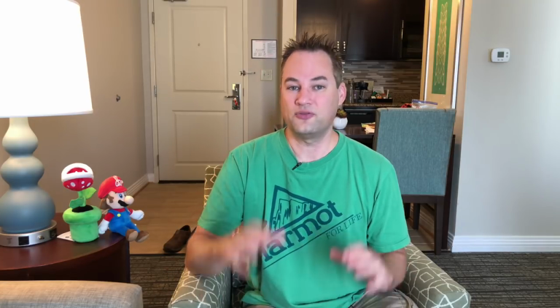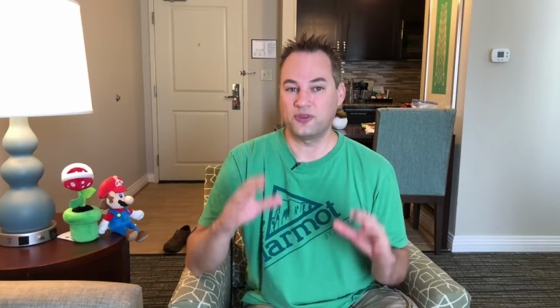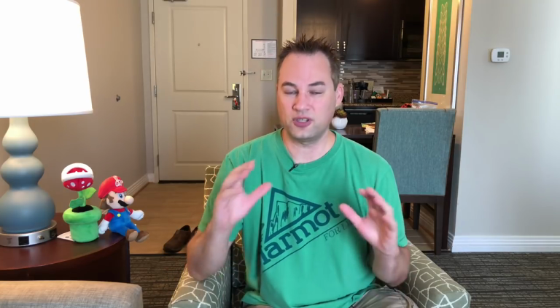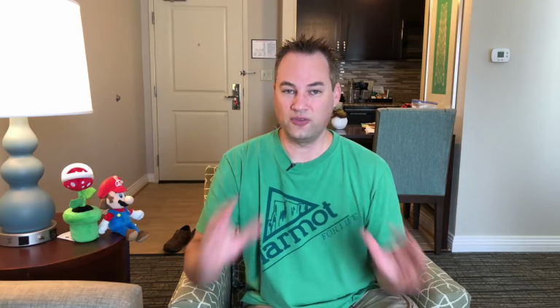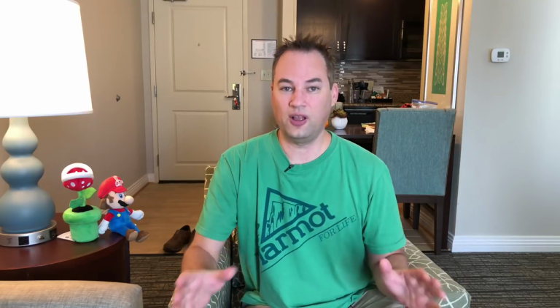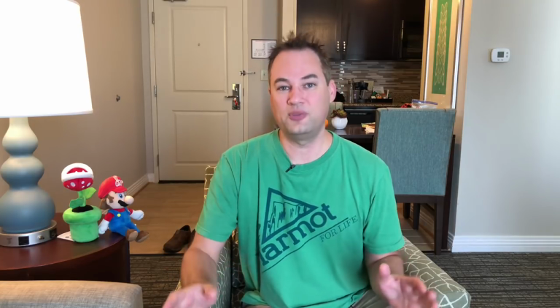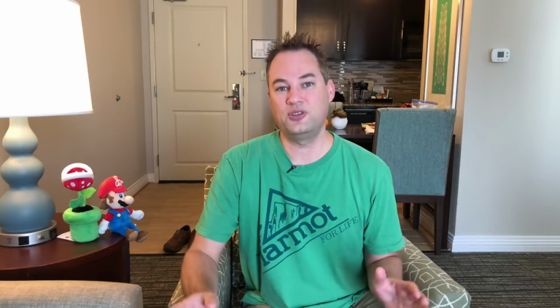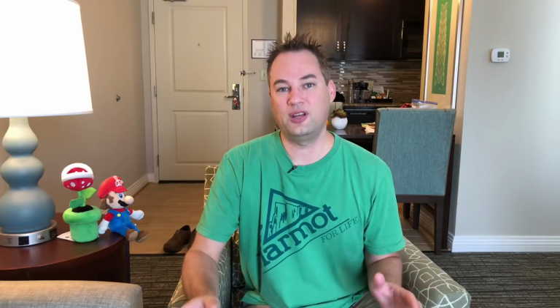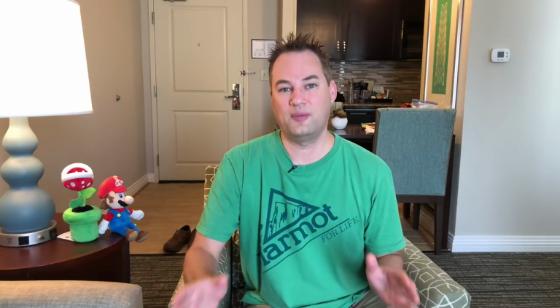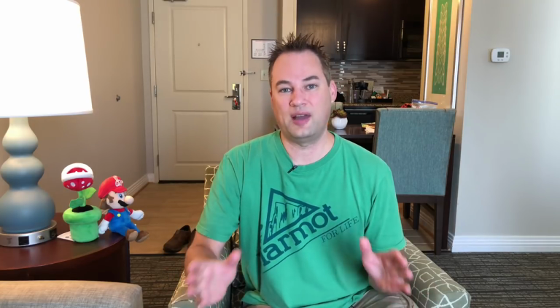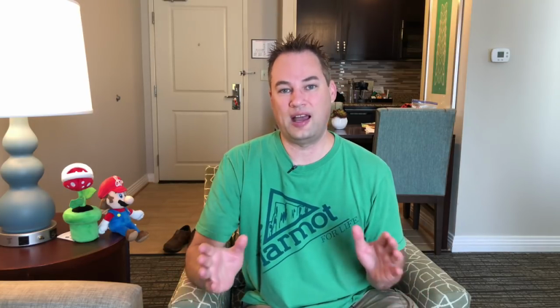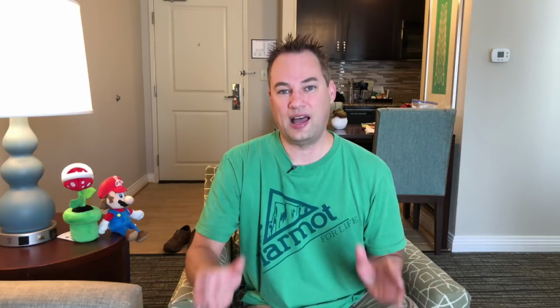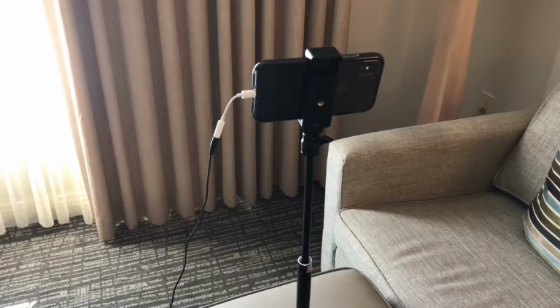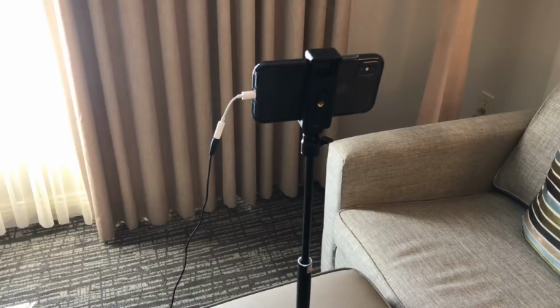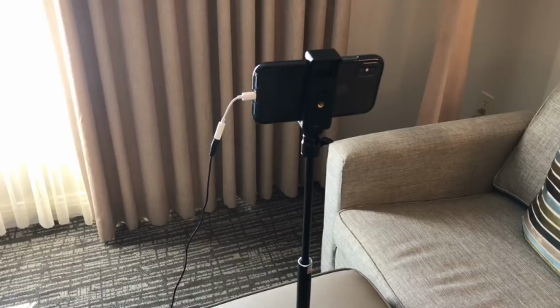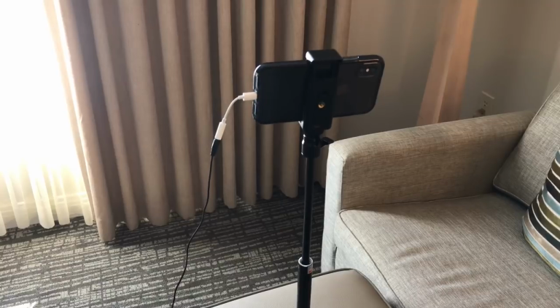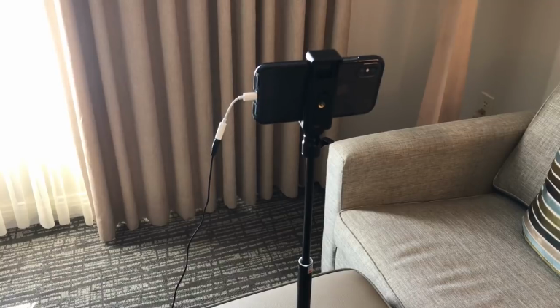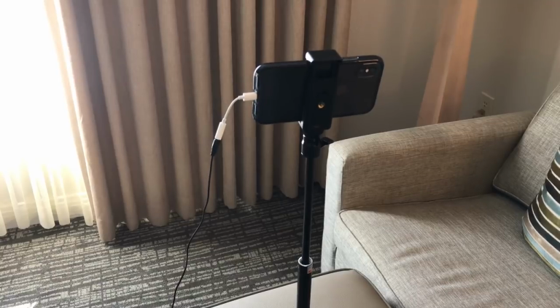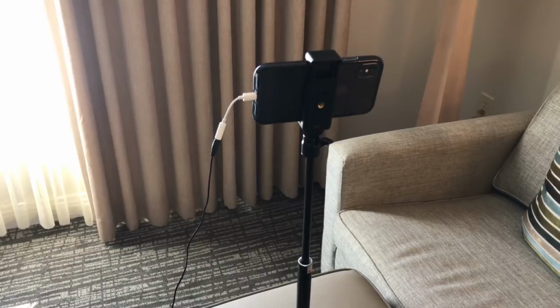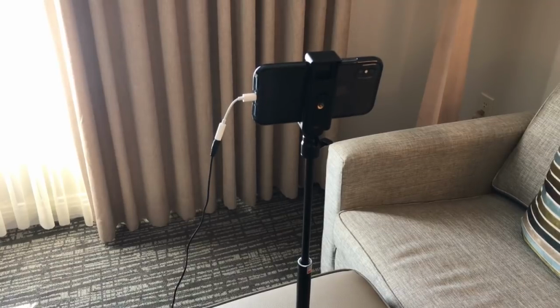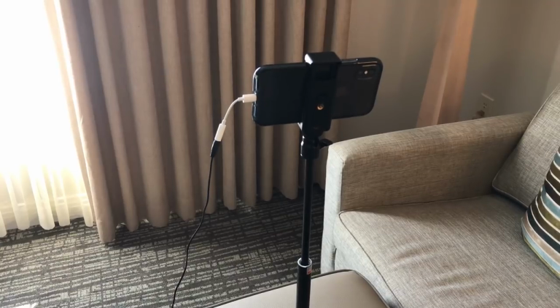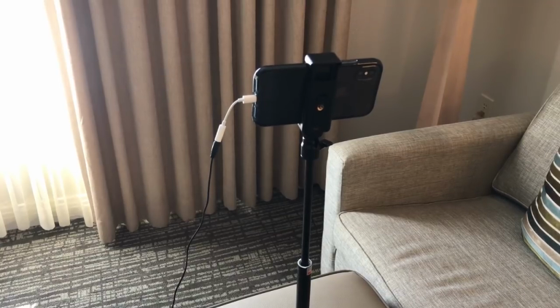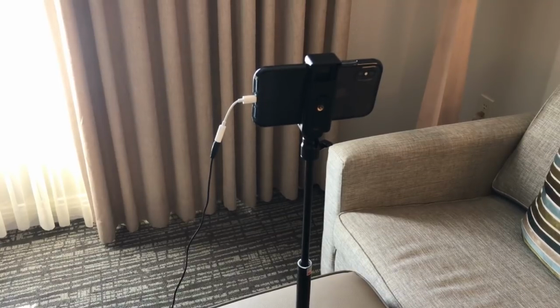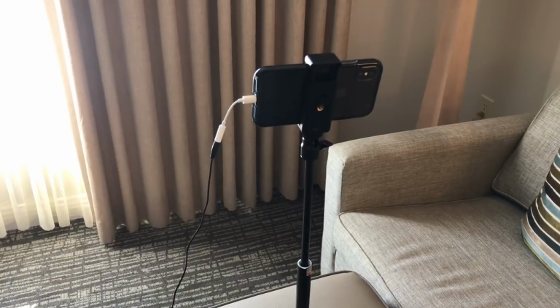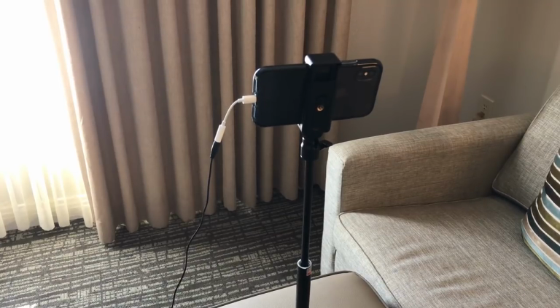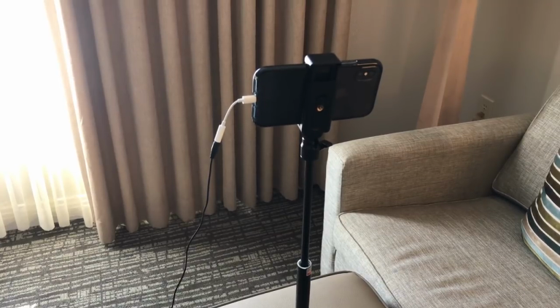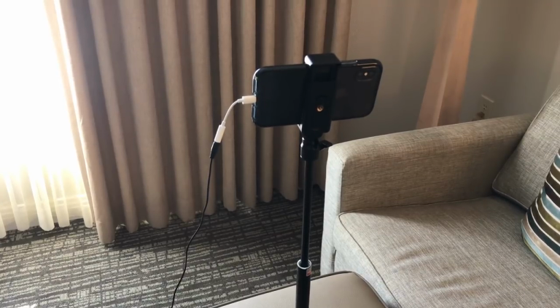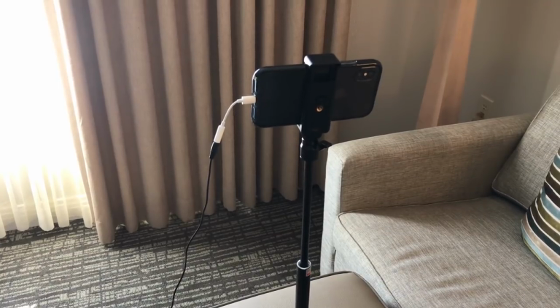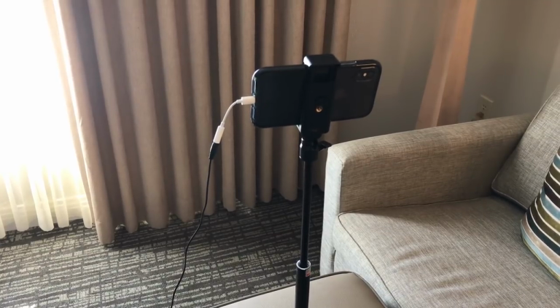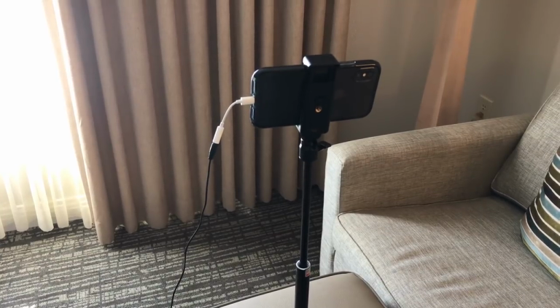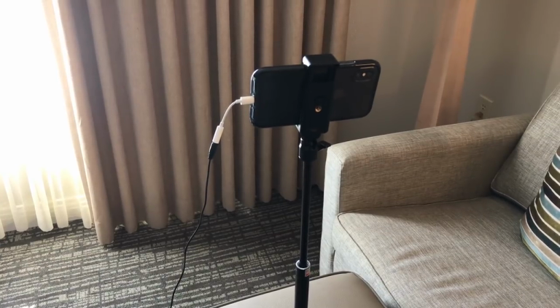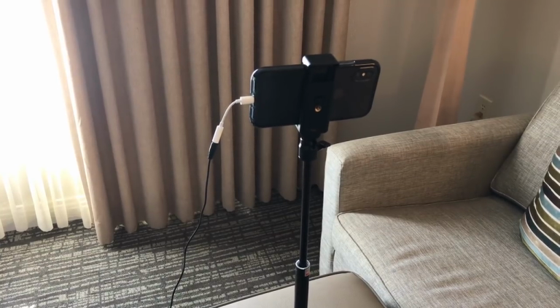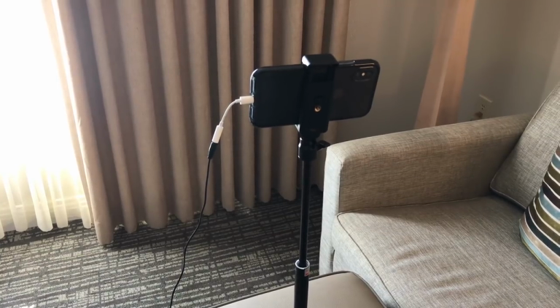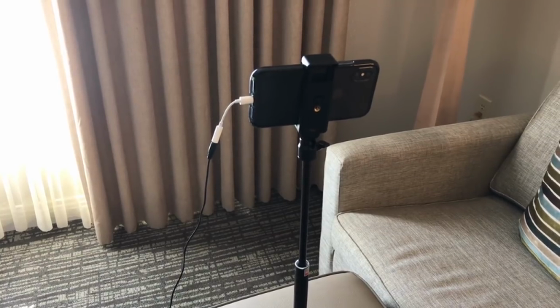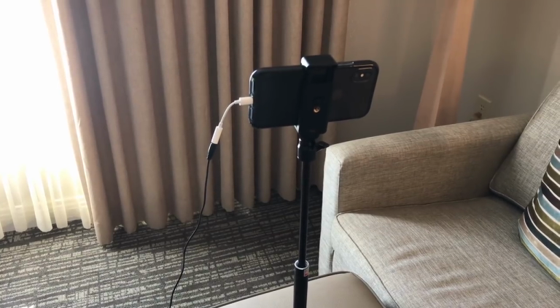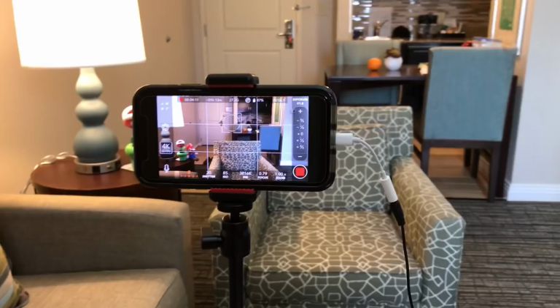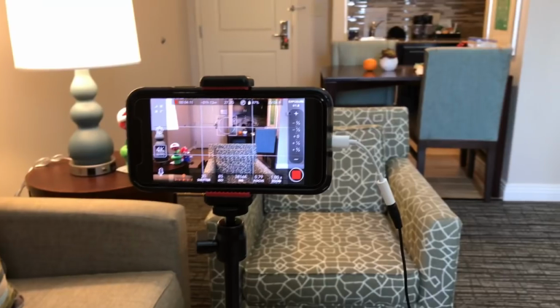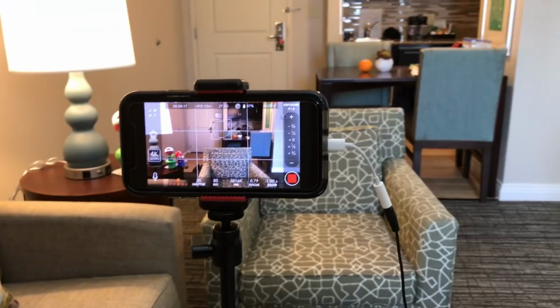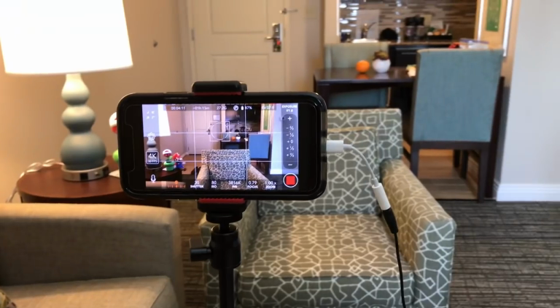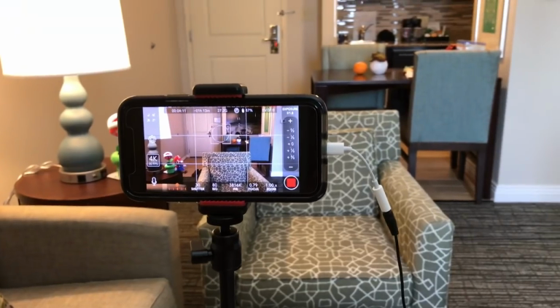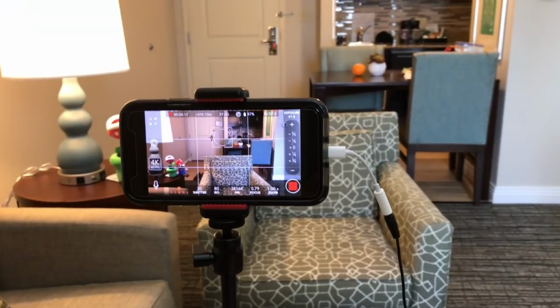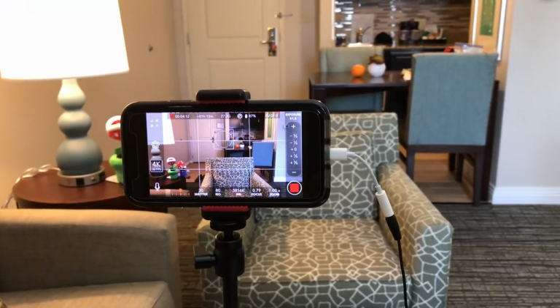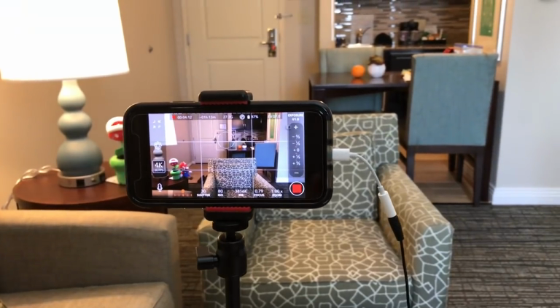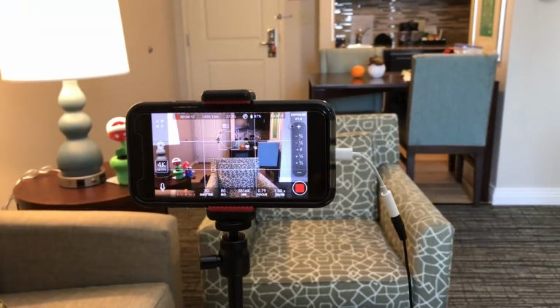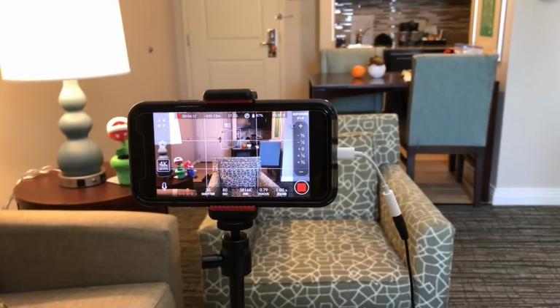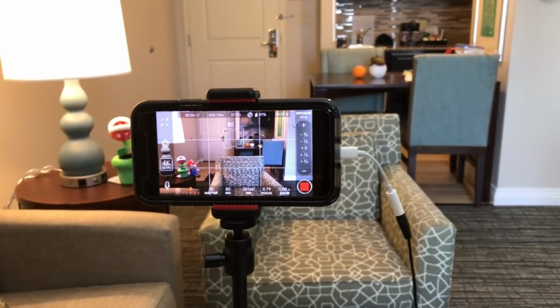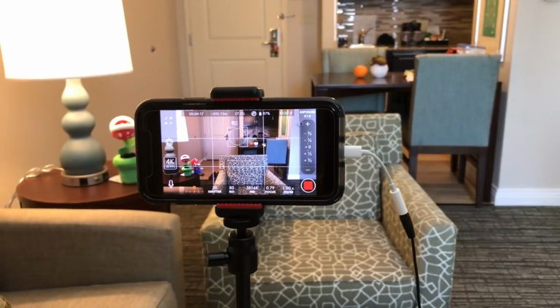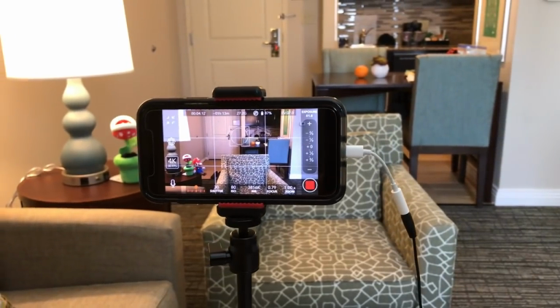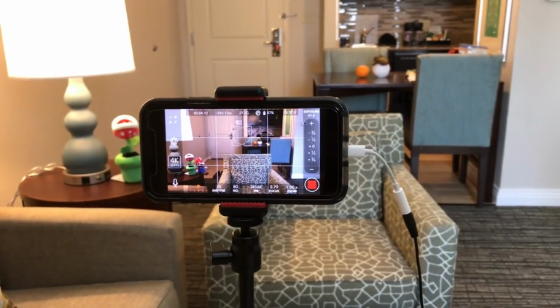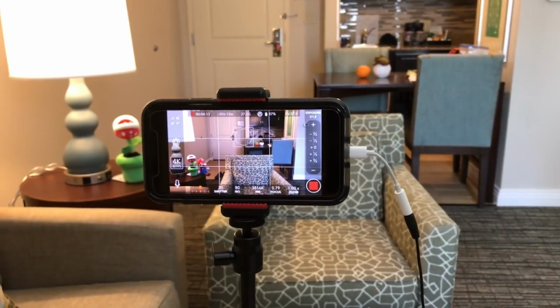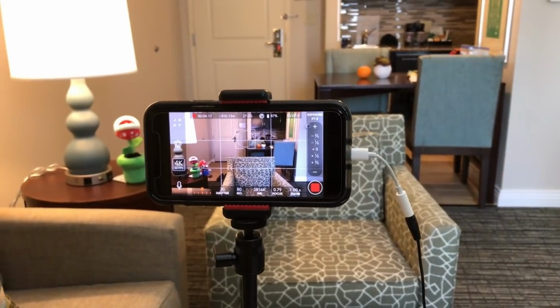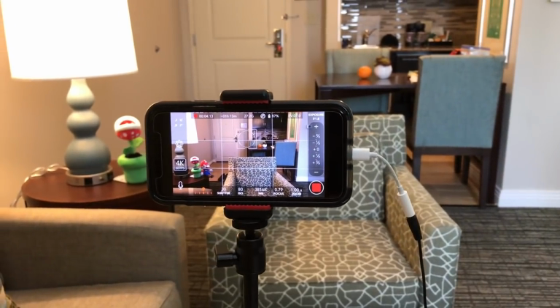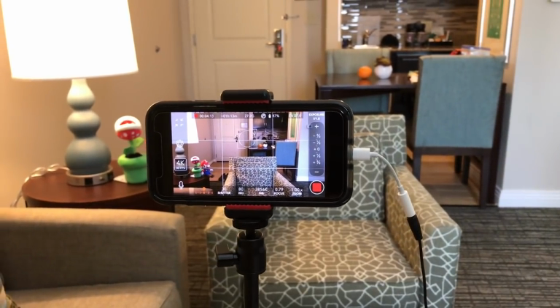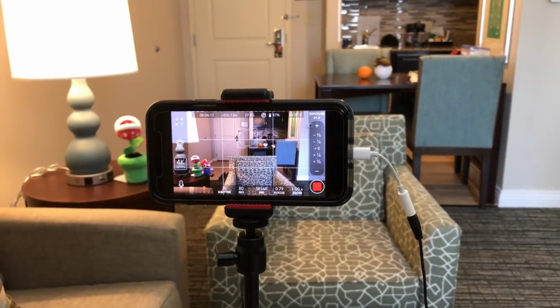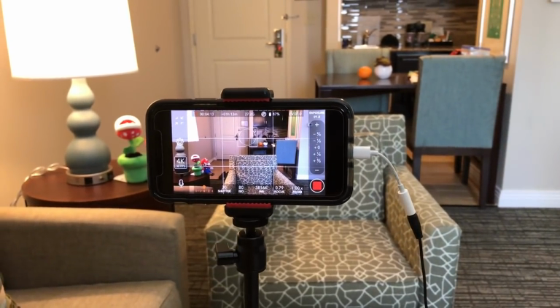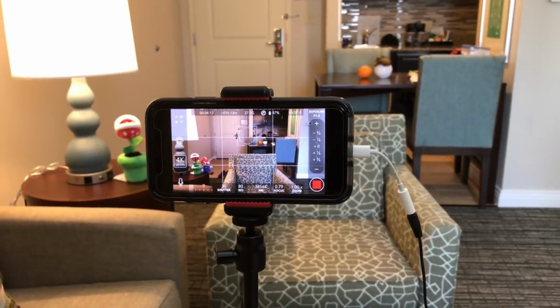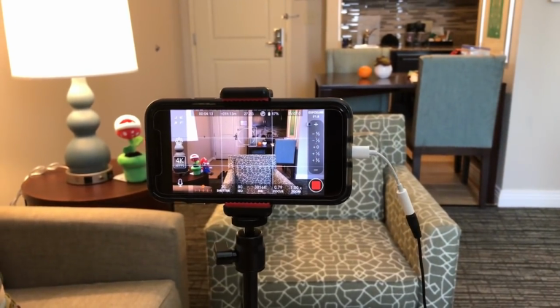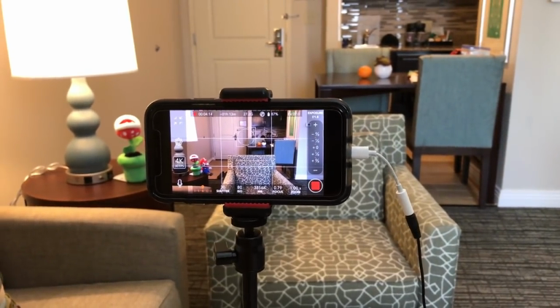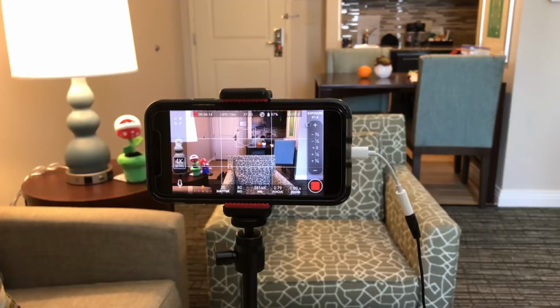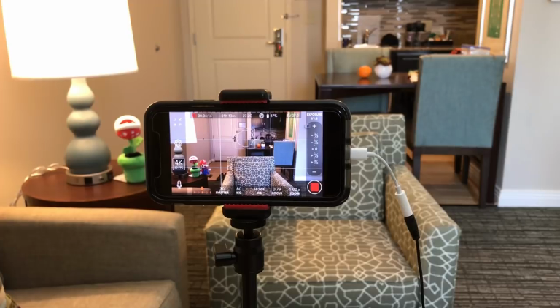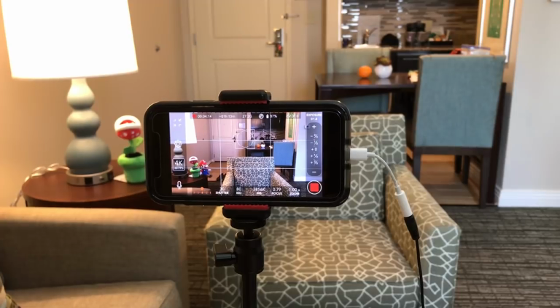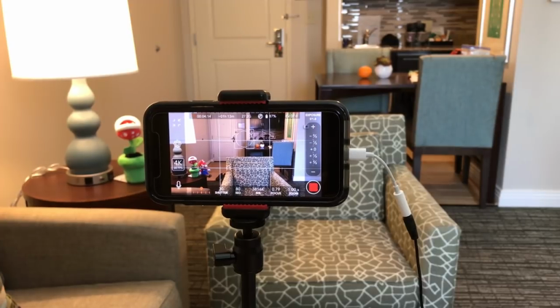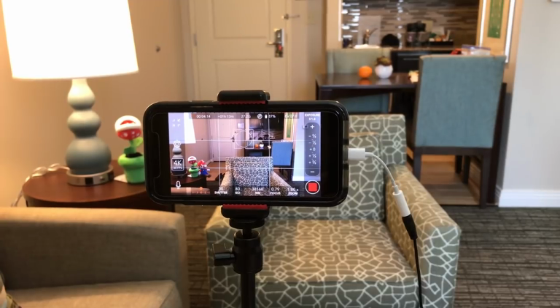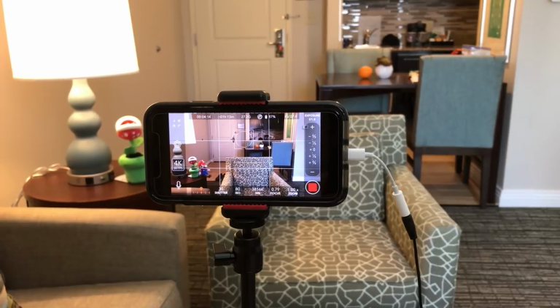So first of all I'm shooting on my iPhone X. It's got really good video quality, it's really versatile, and the stabilization is awesome.